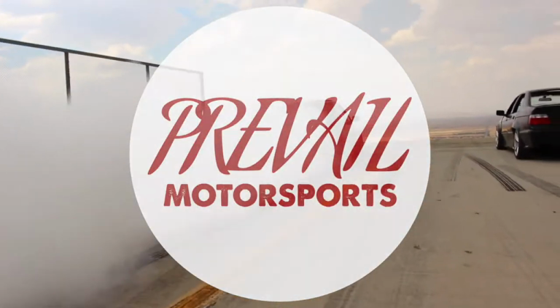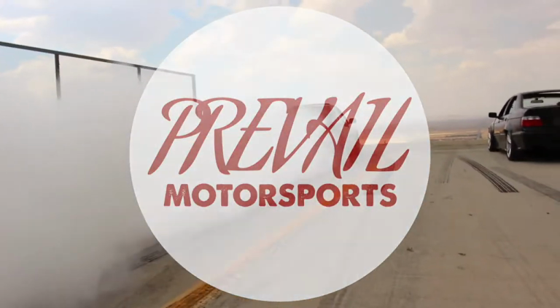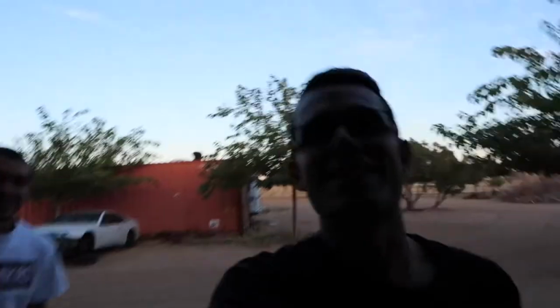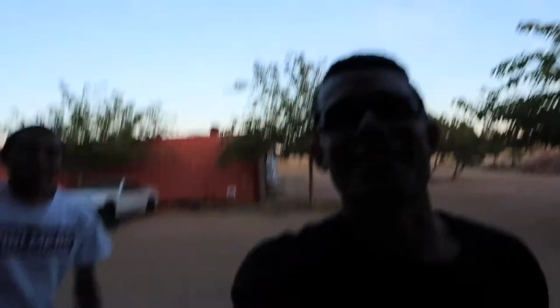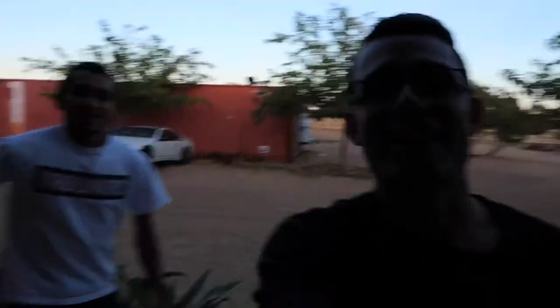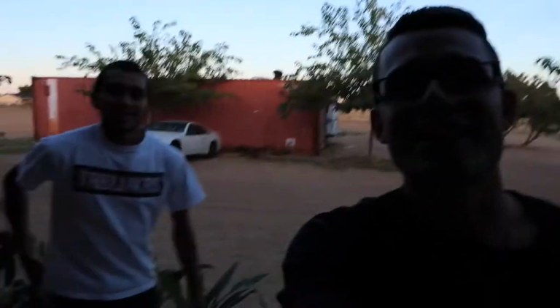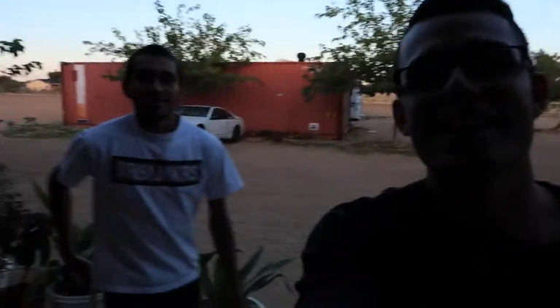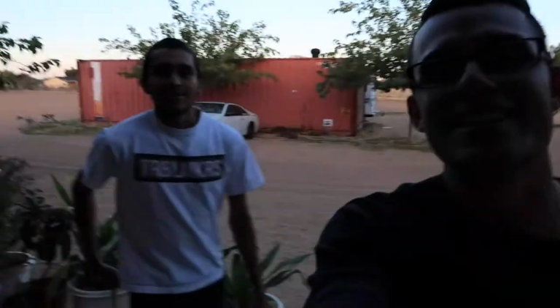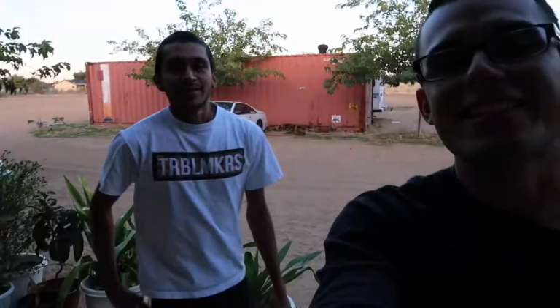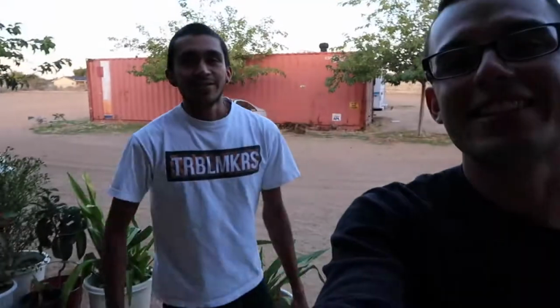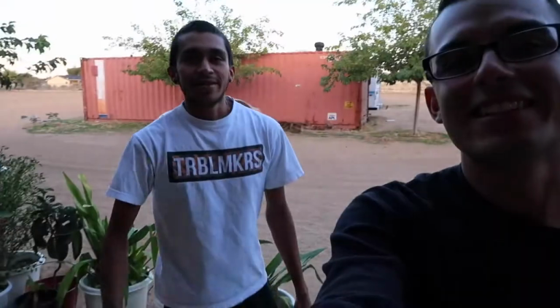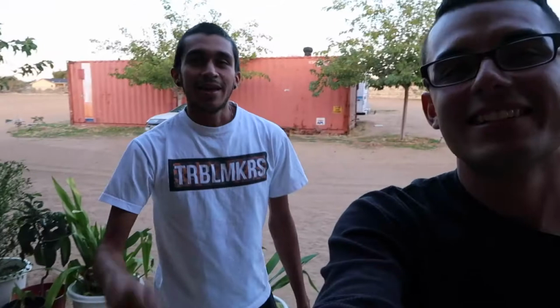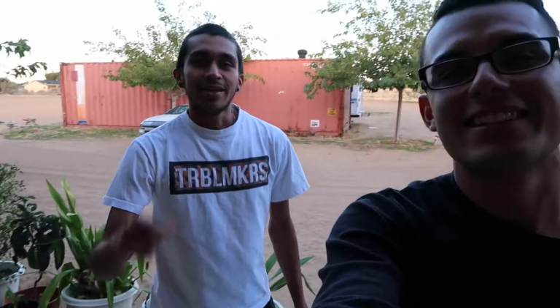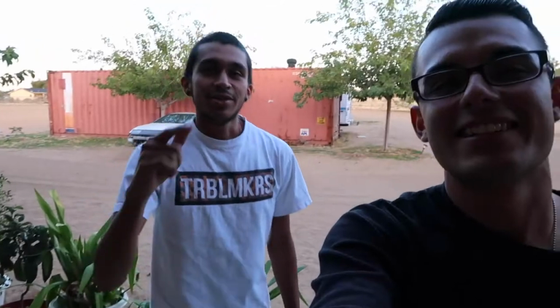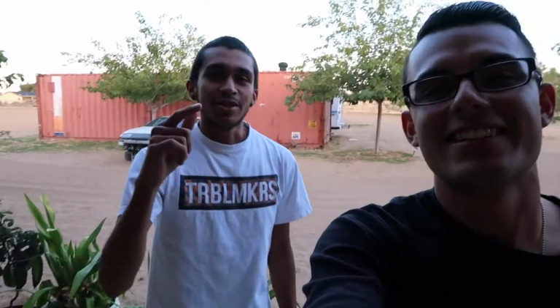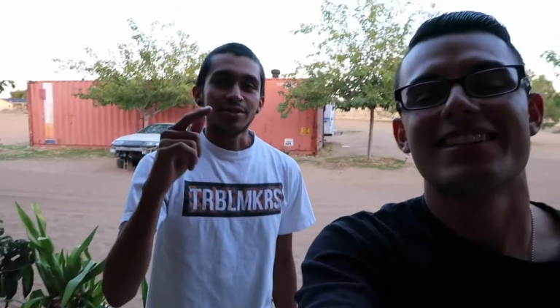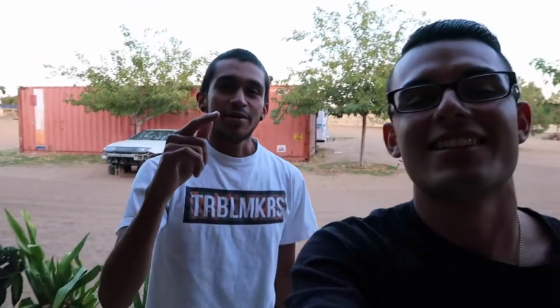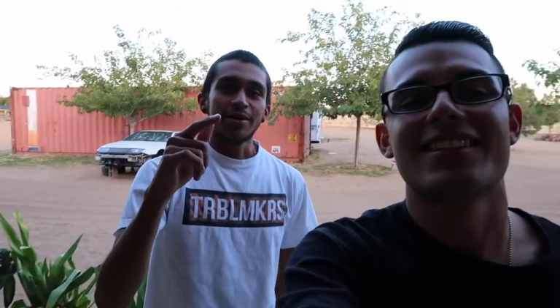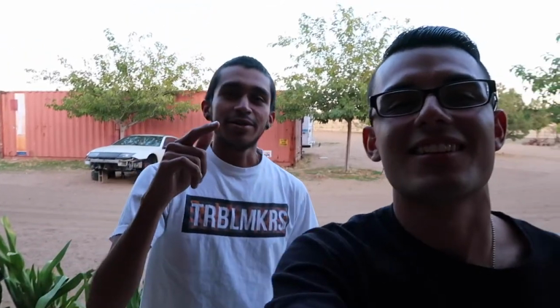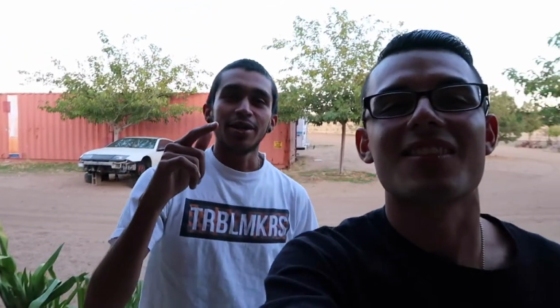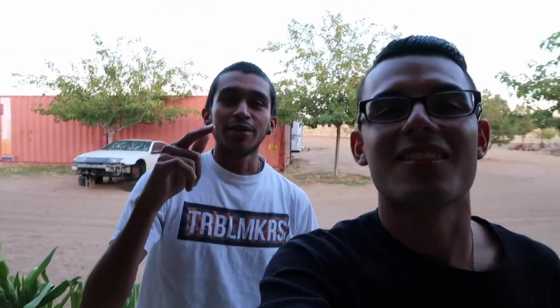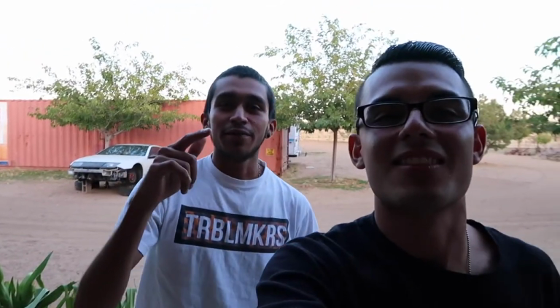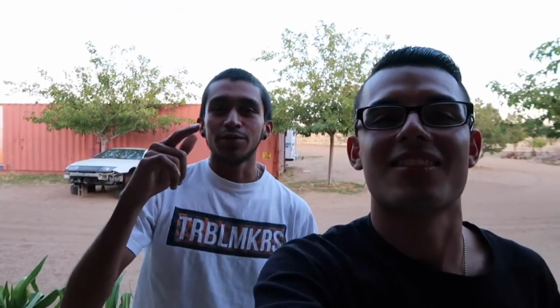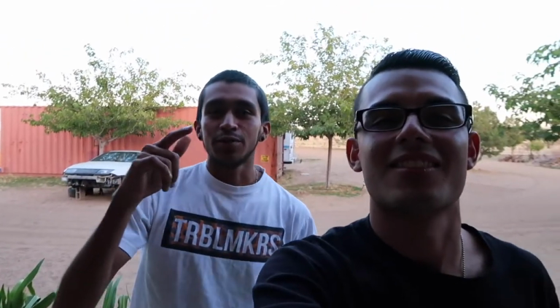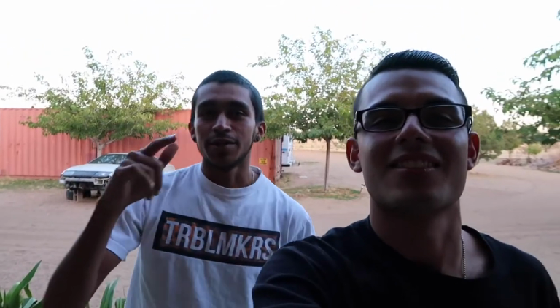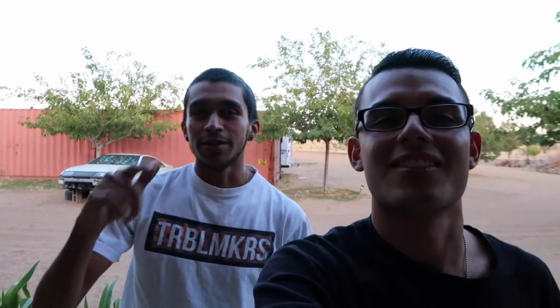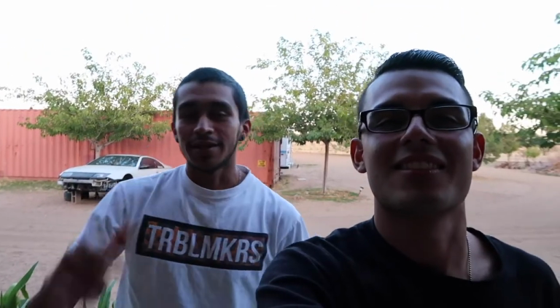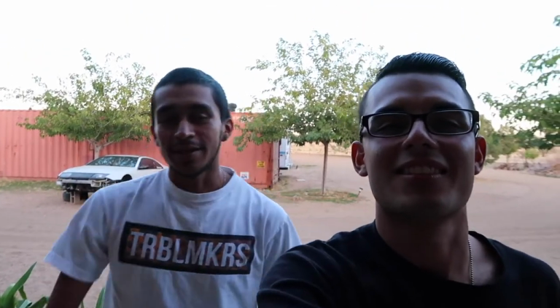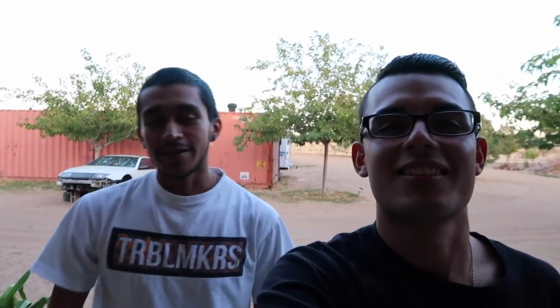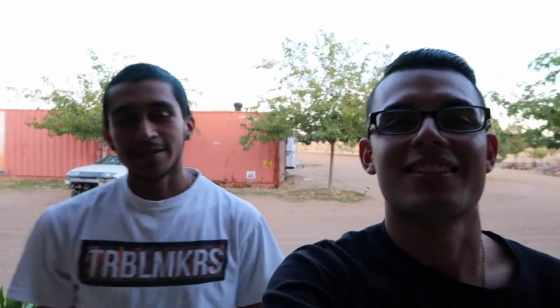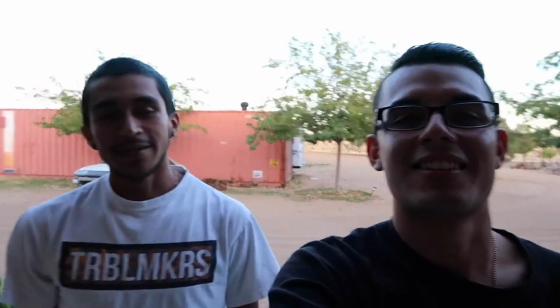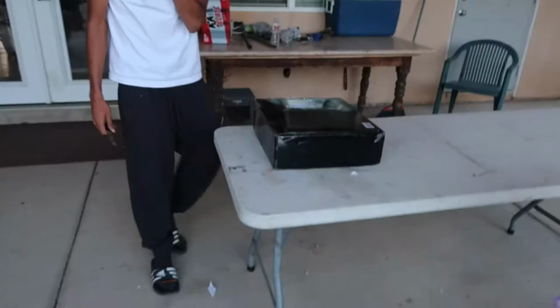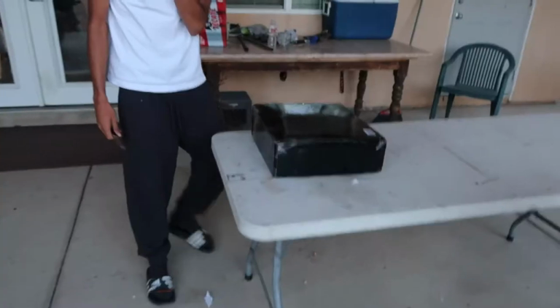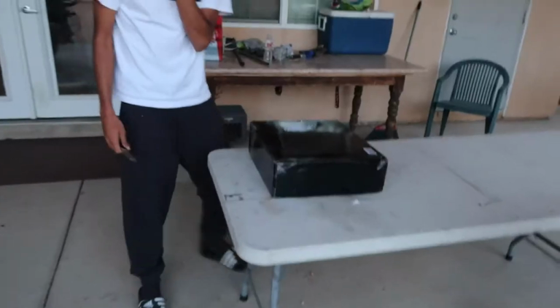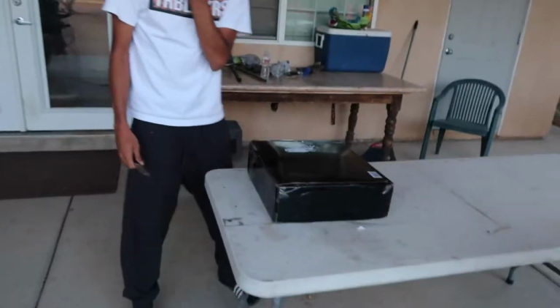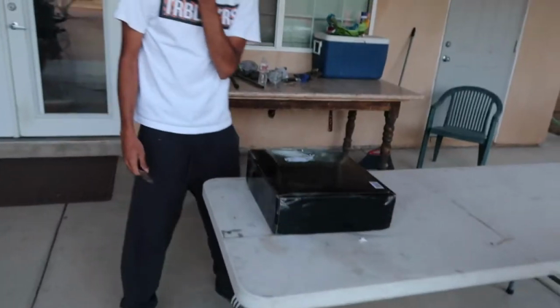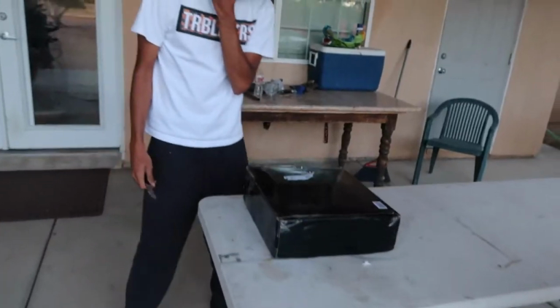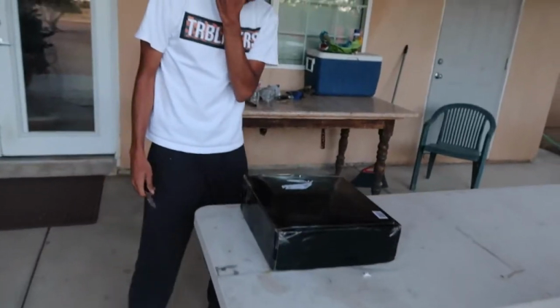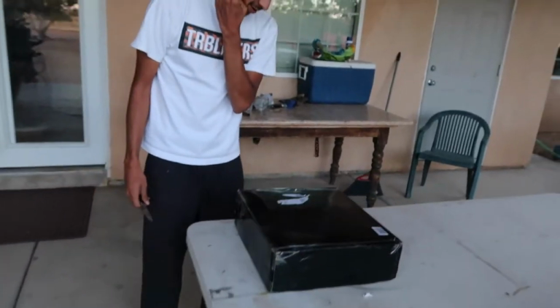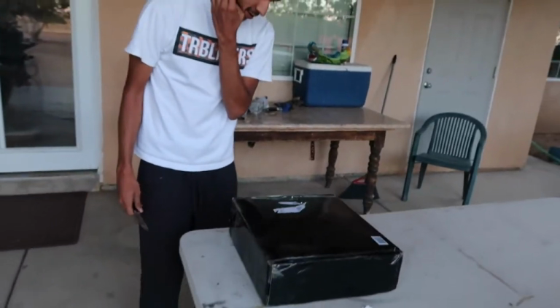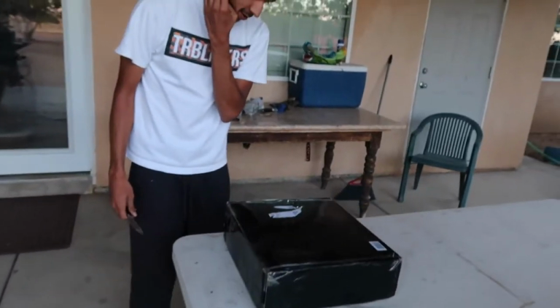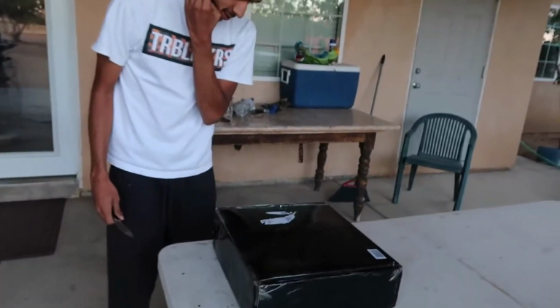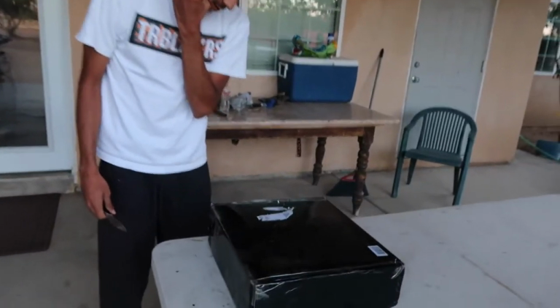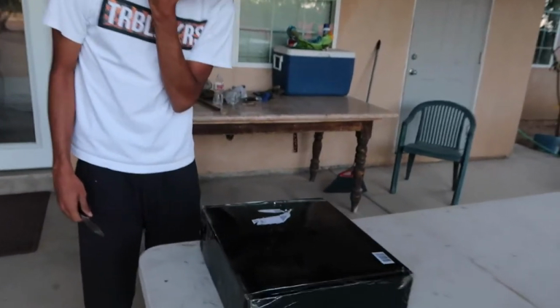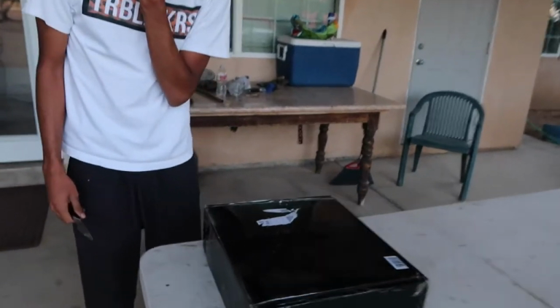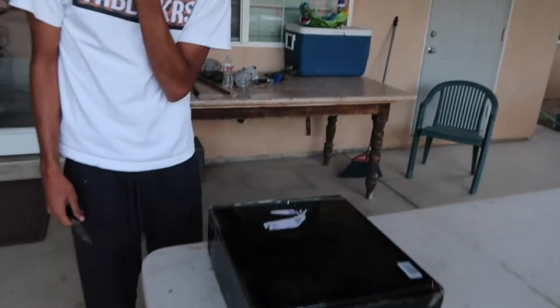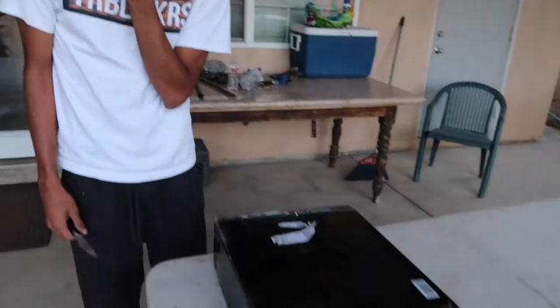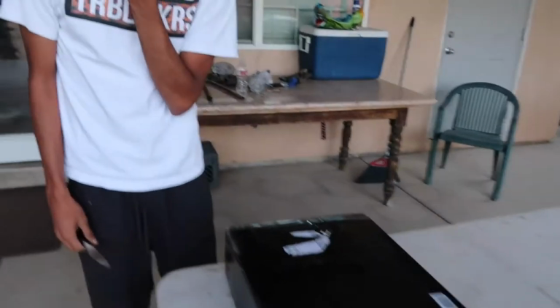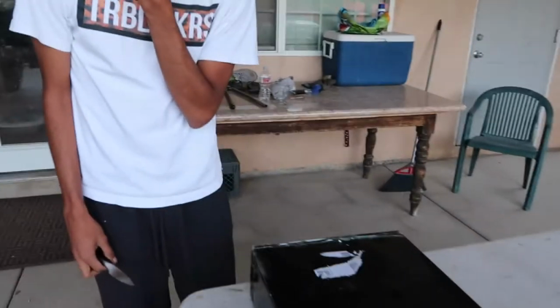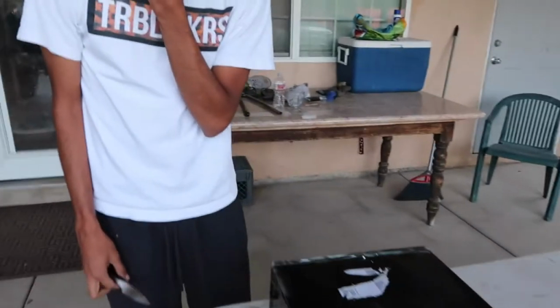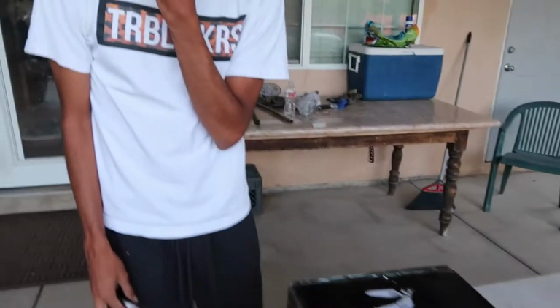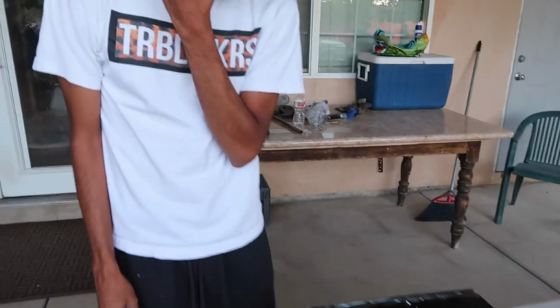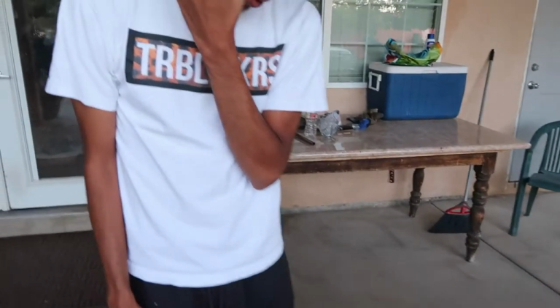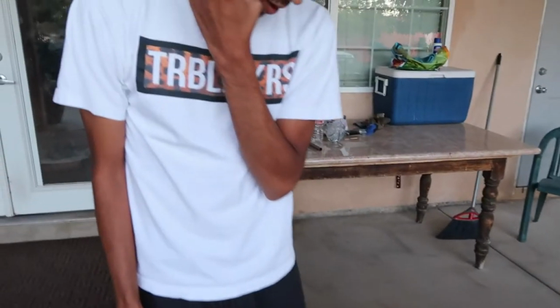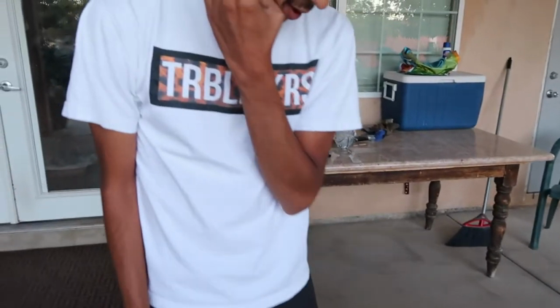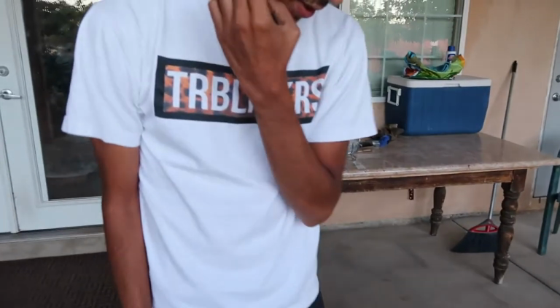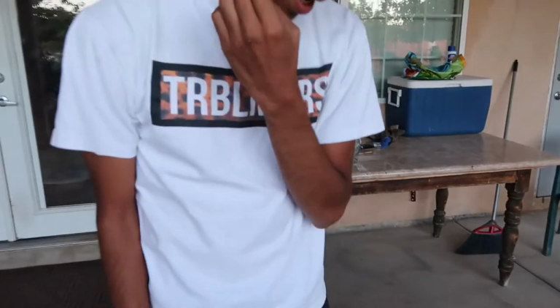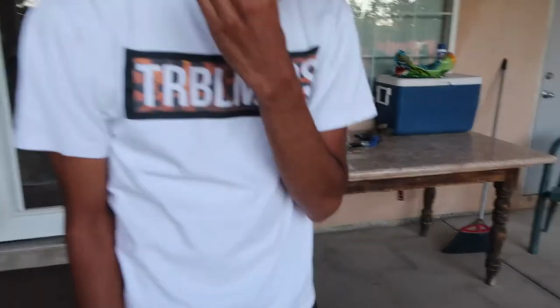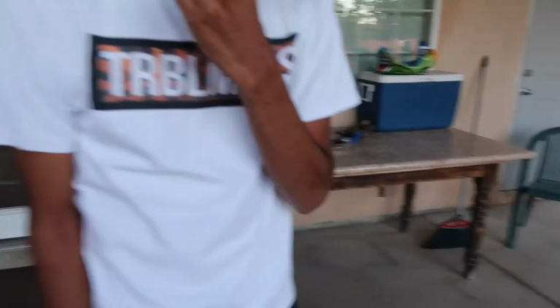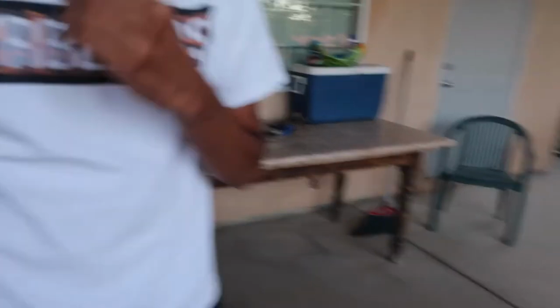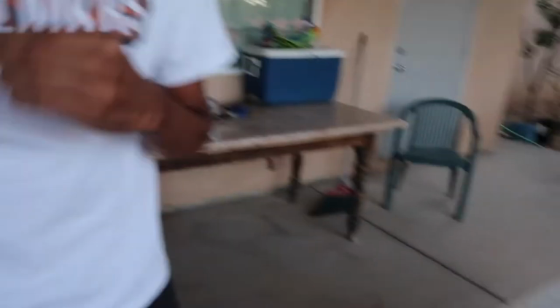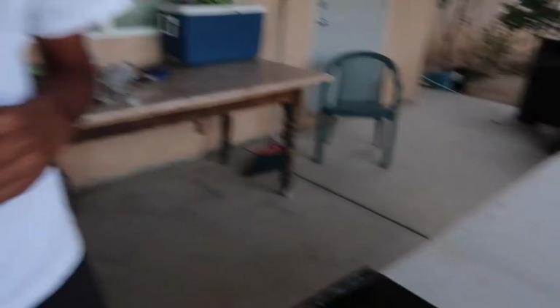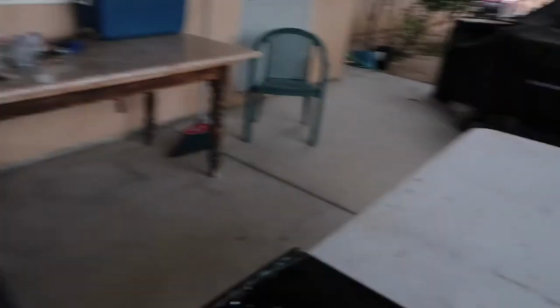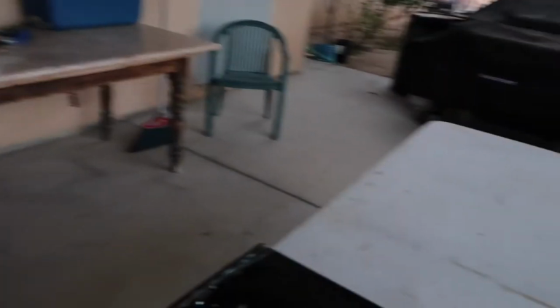What's up guys, Jesse here. Thank you for tuning in again. So today we bring you guys an unboxing — this is actually for Zoe.